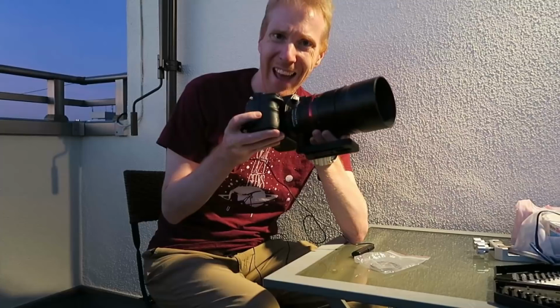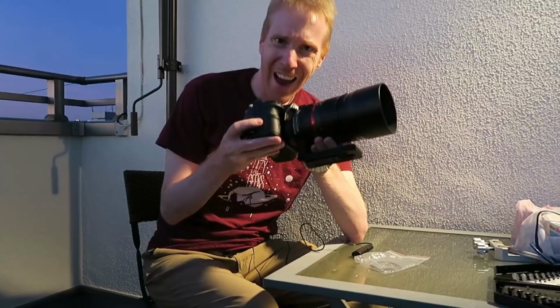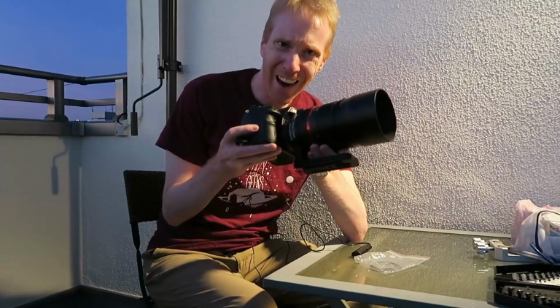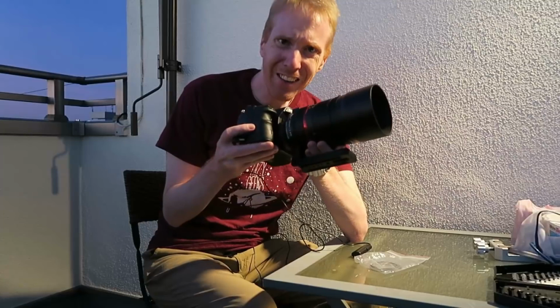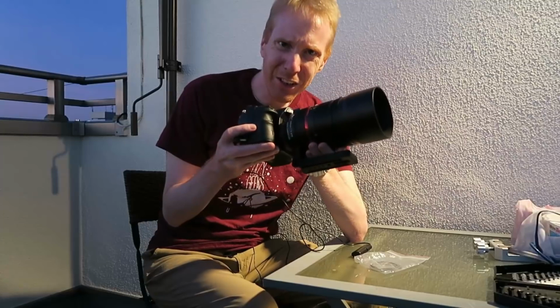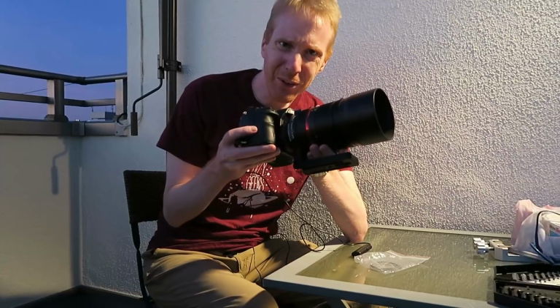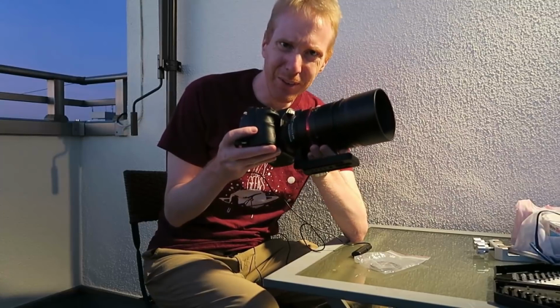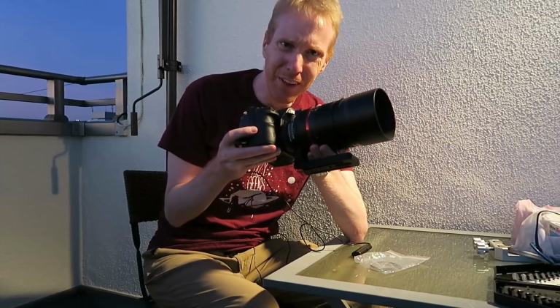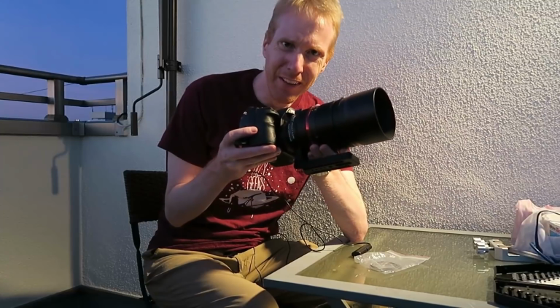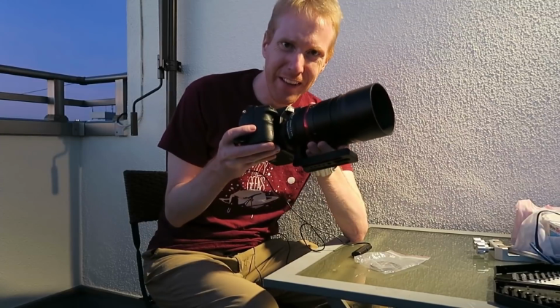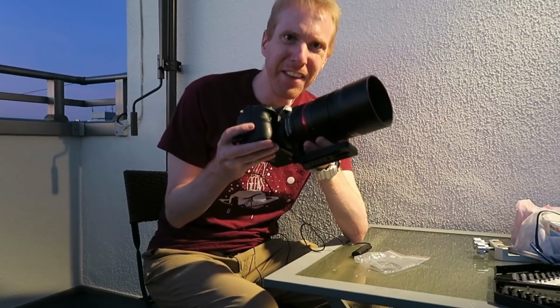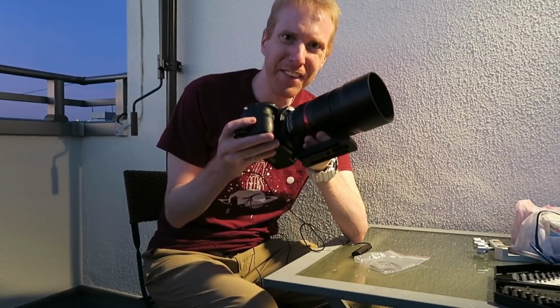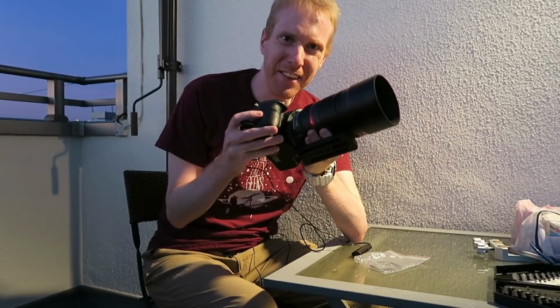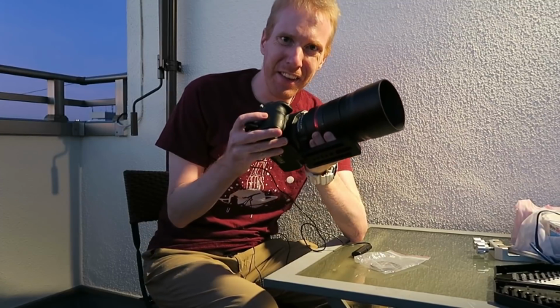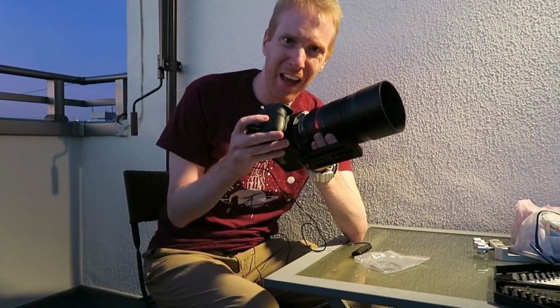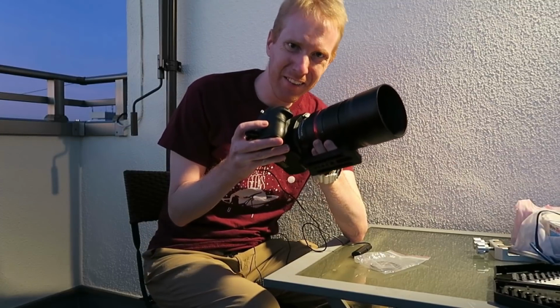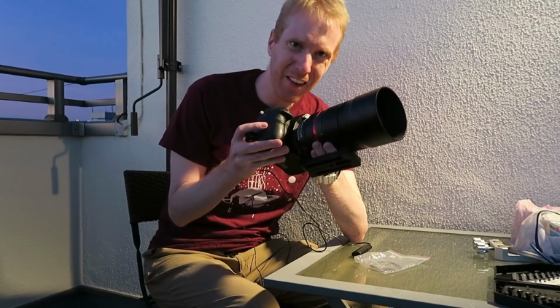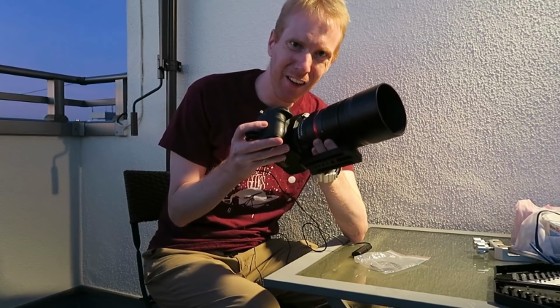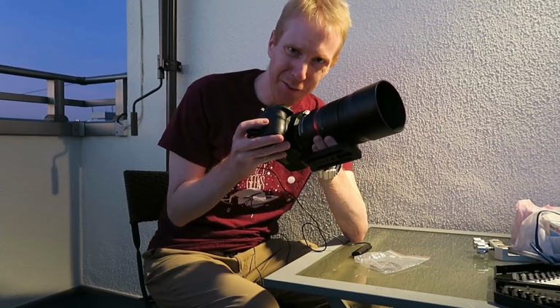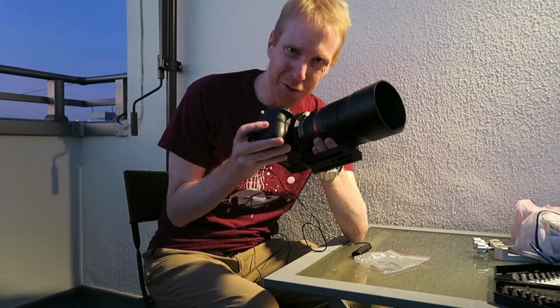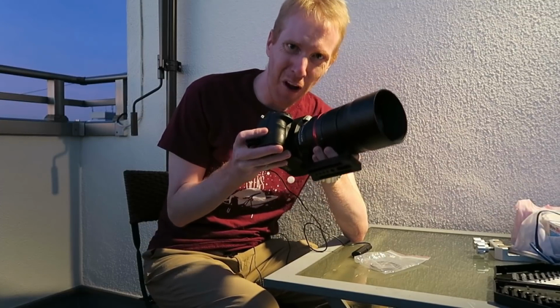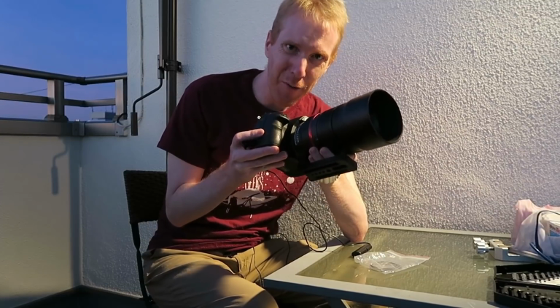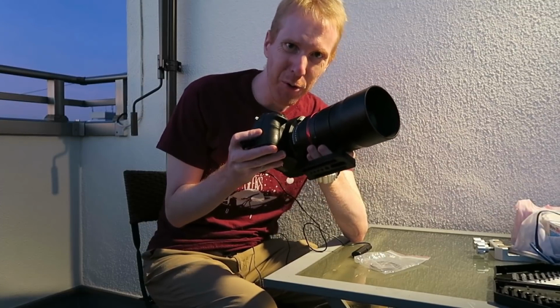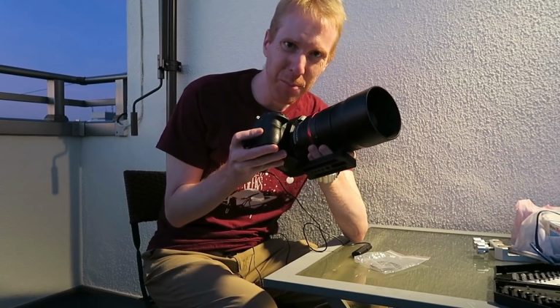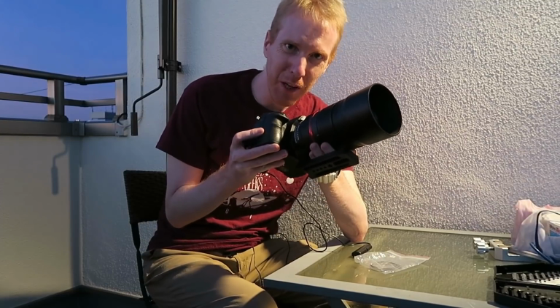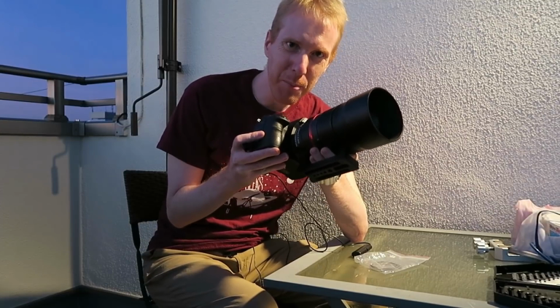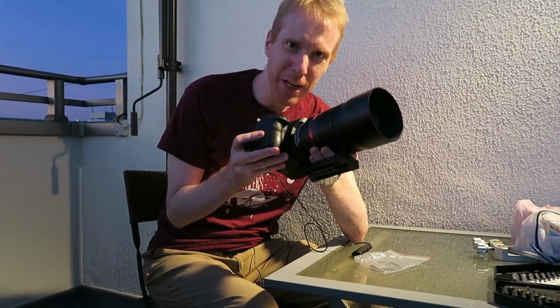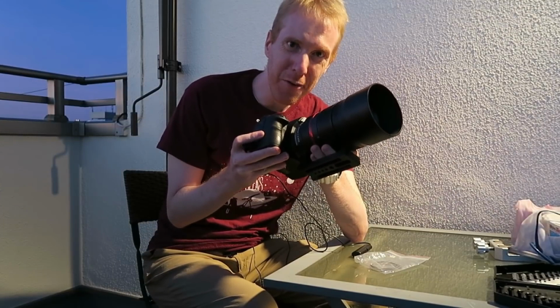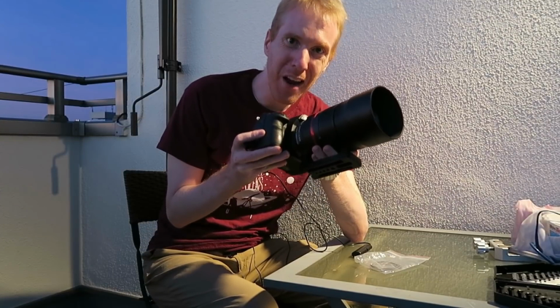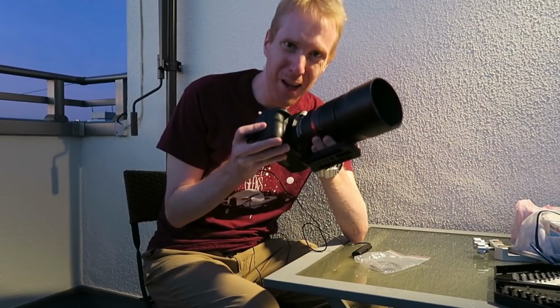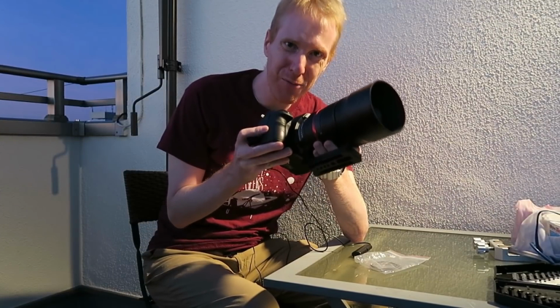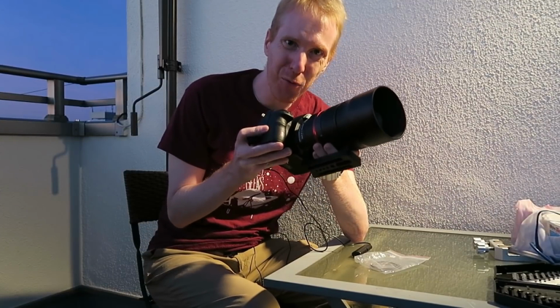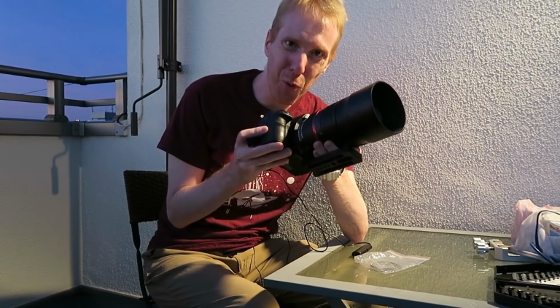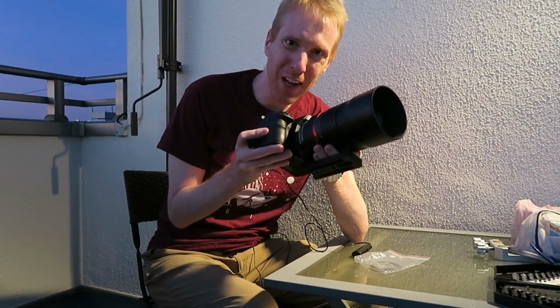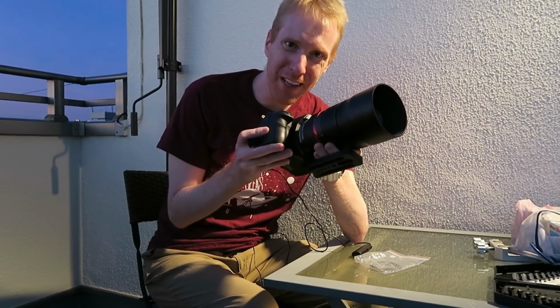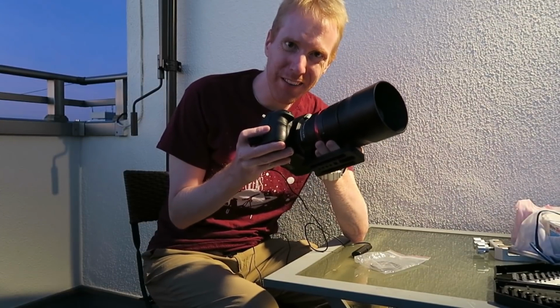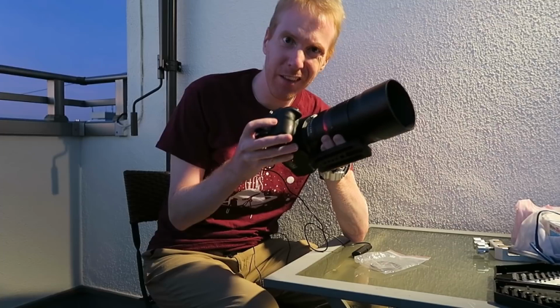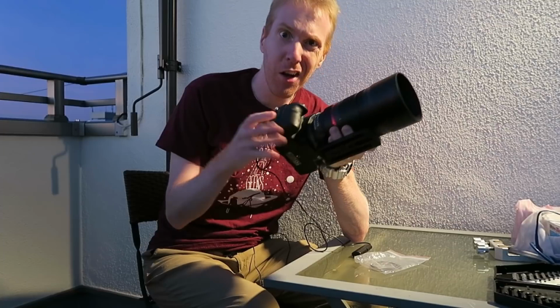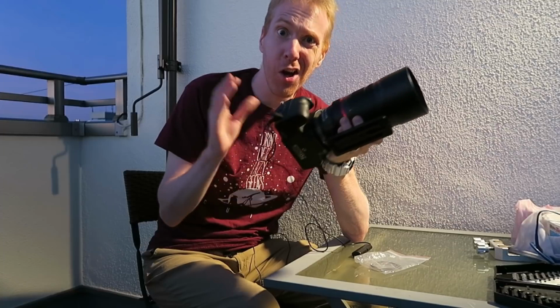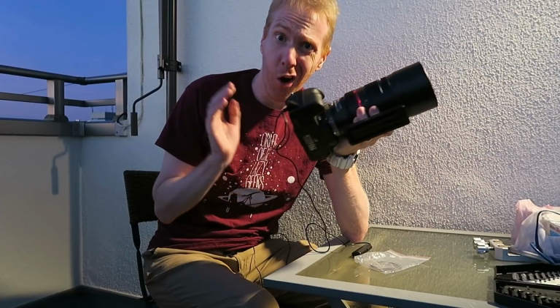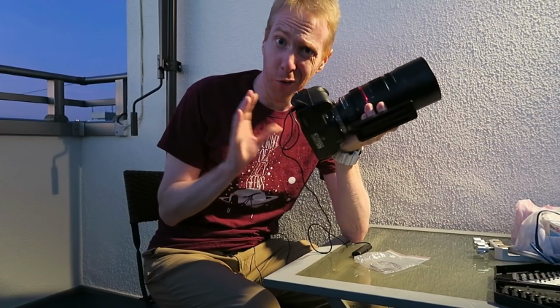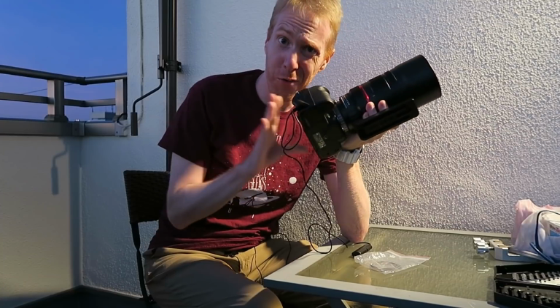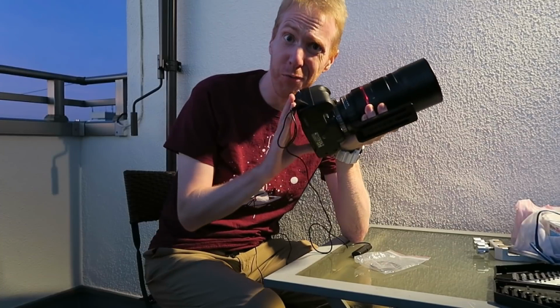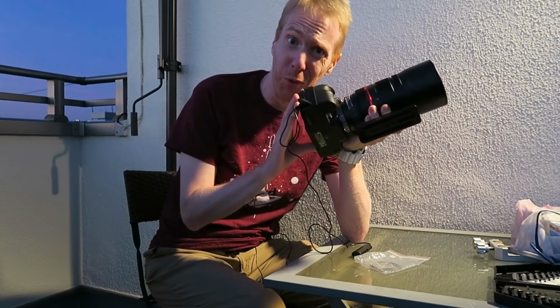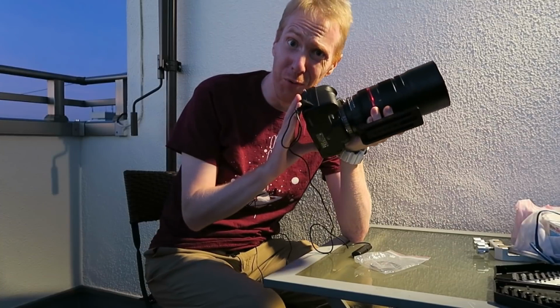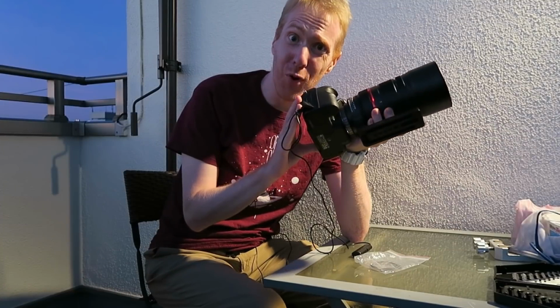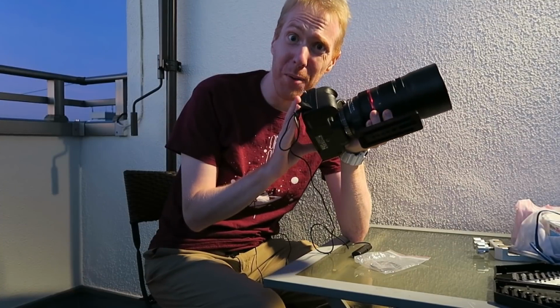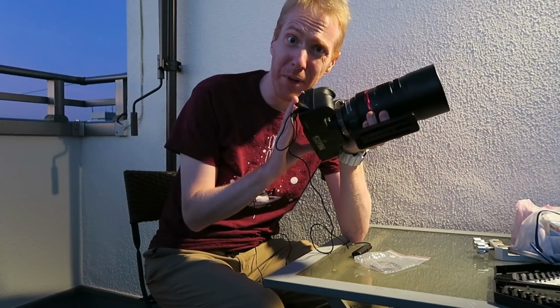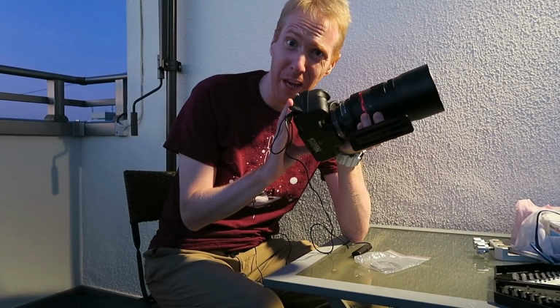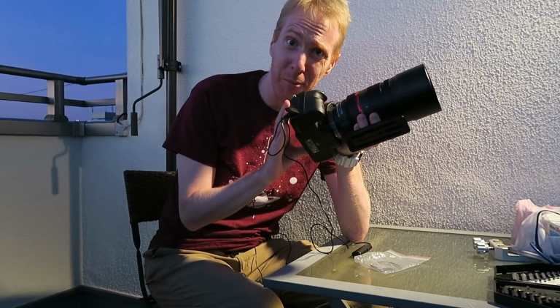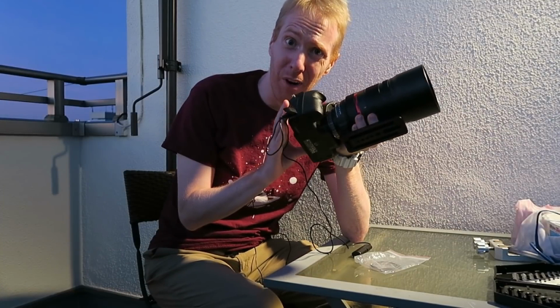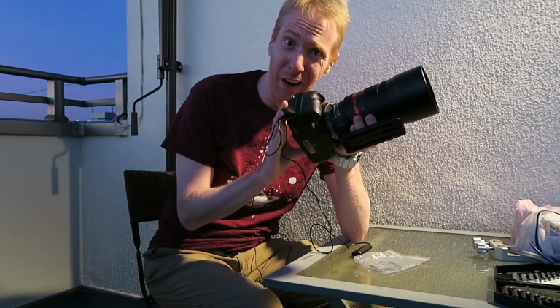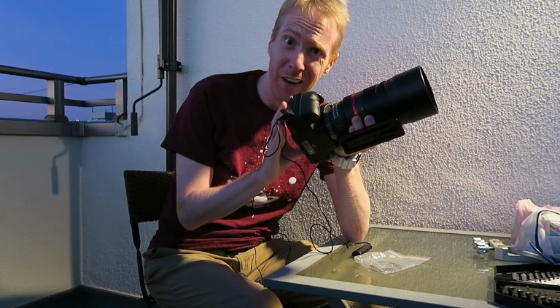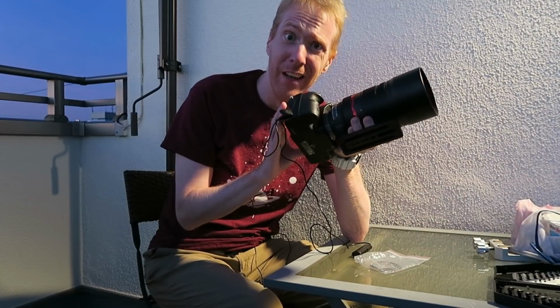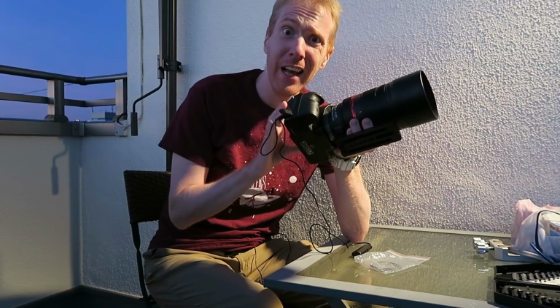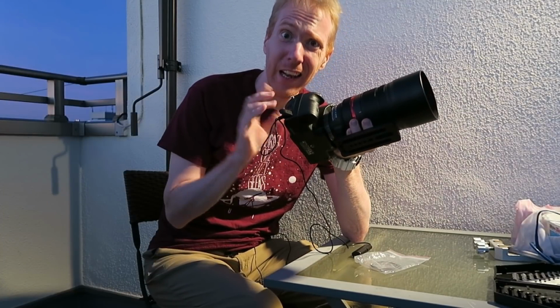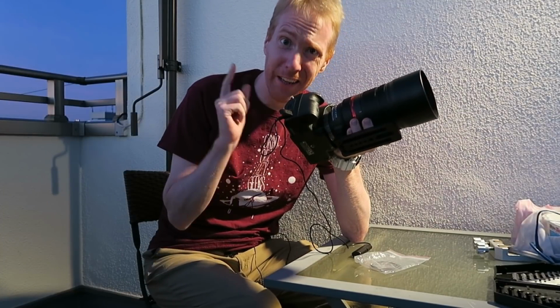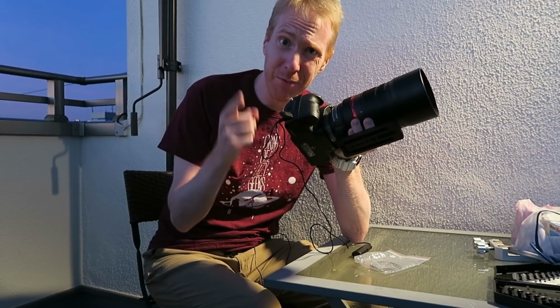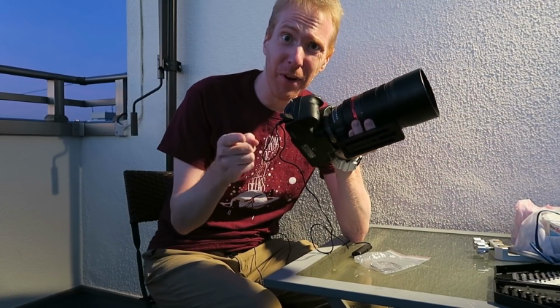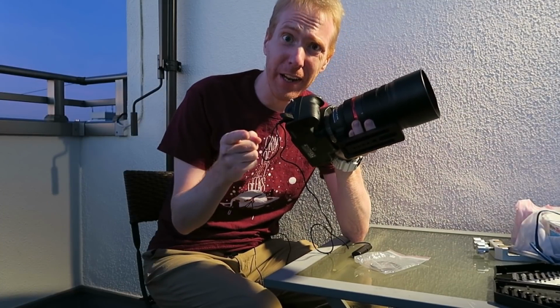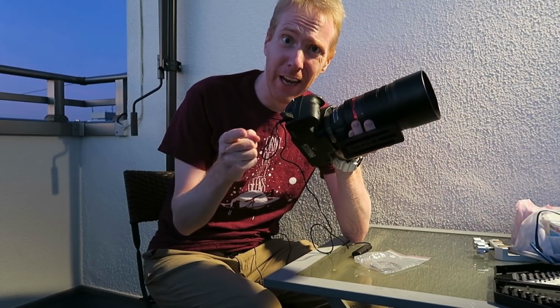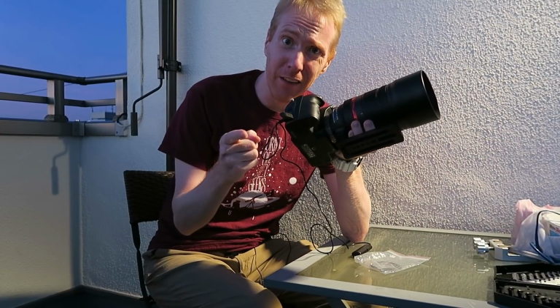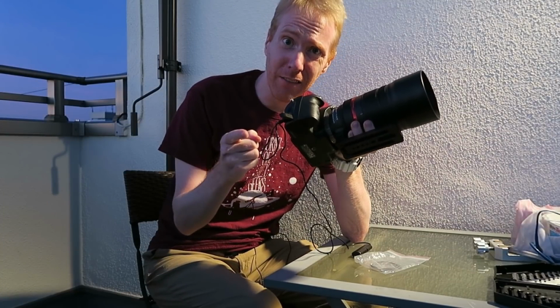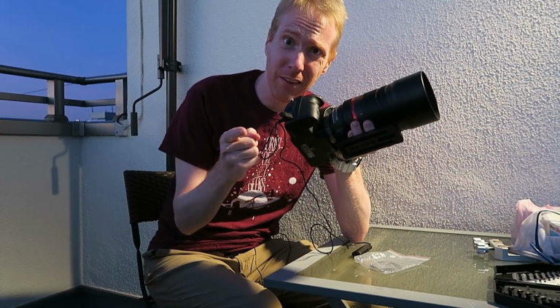How good is this Asgard 200mm f4 lens on a full-frame camera? Let's find out!